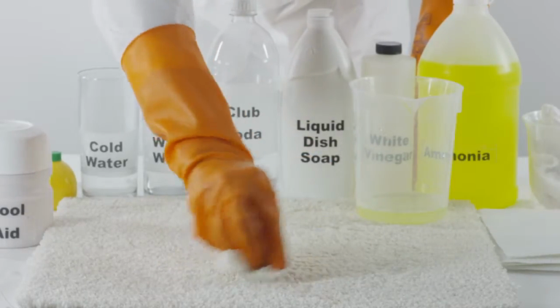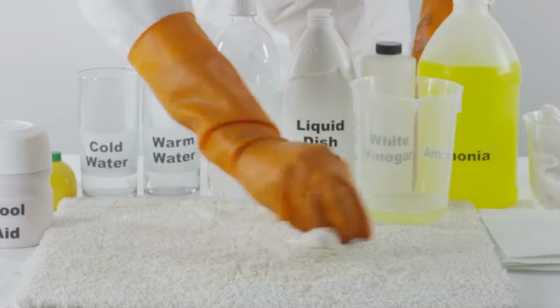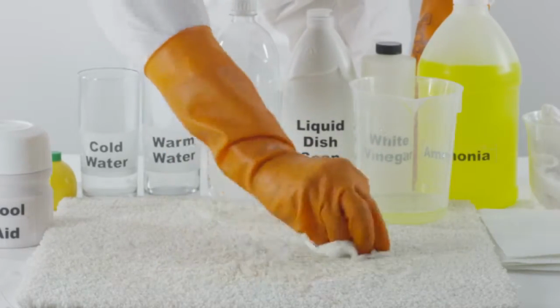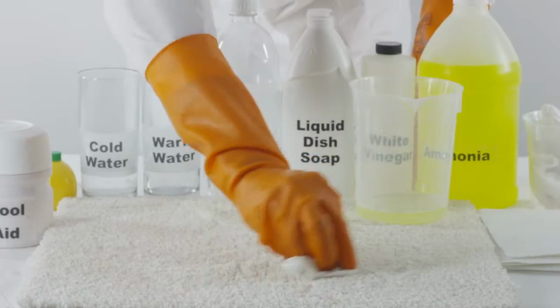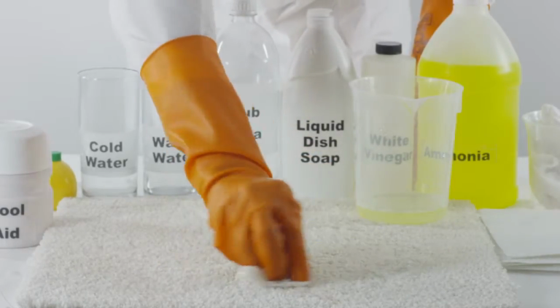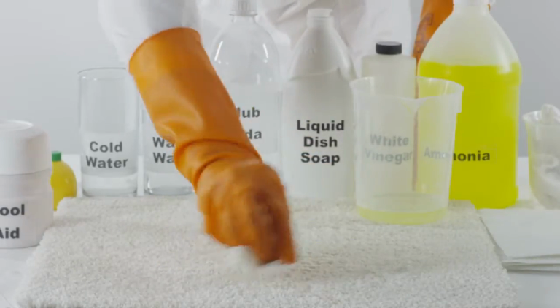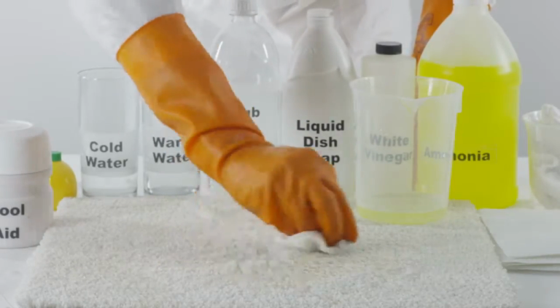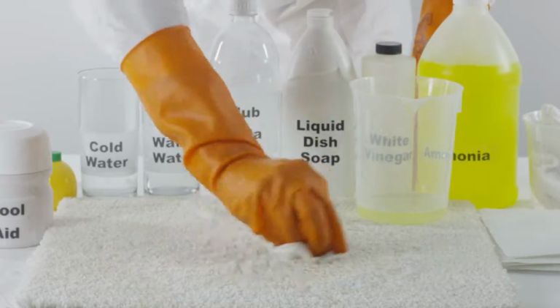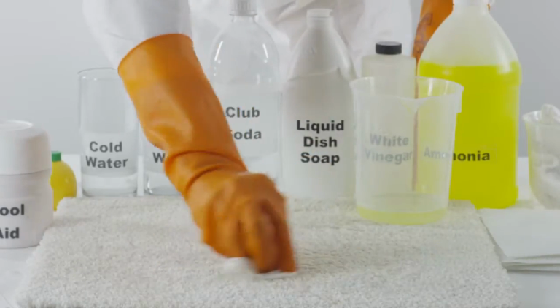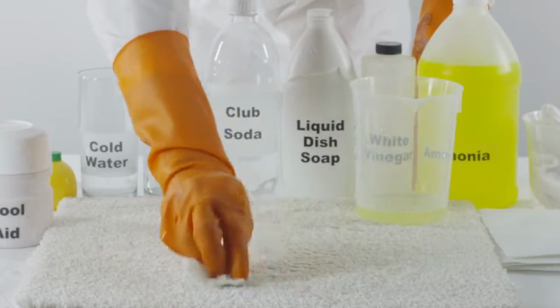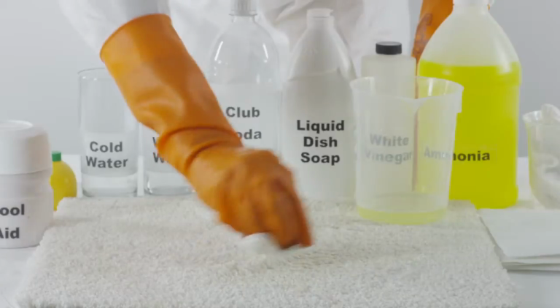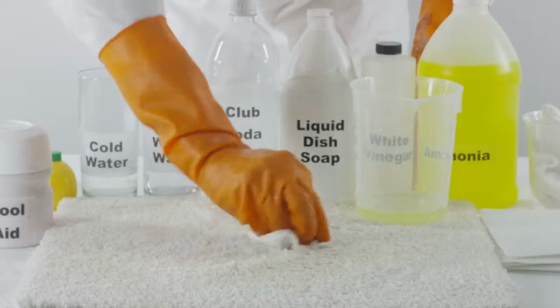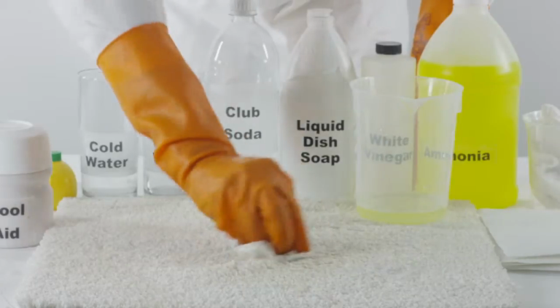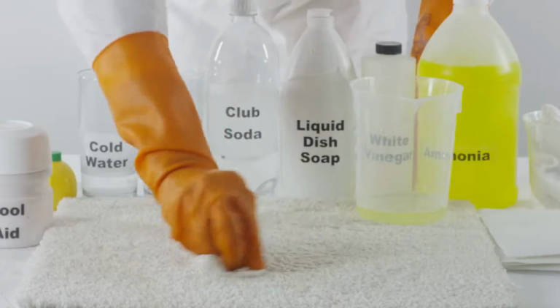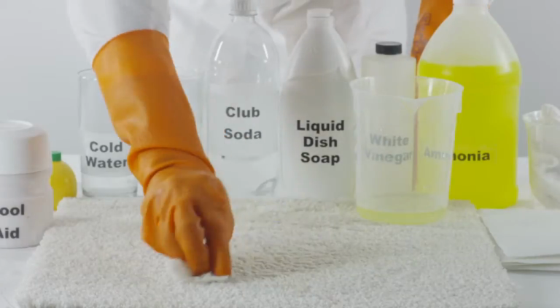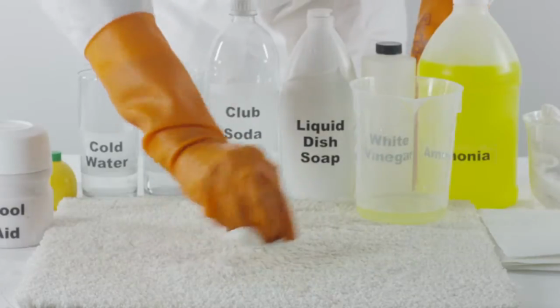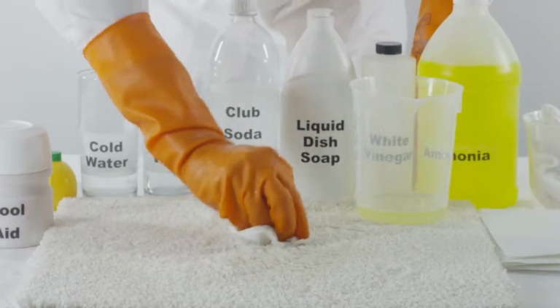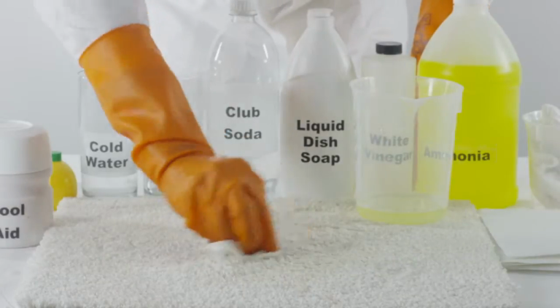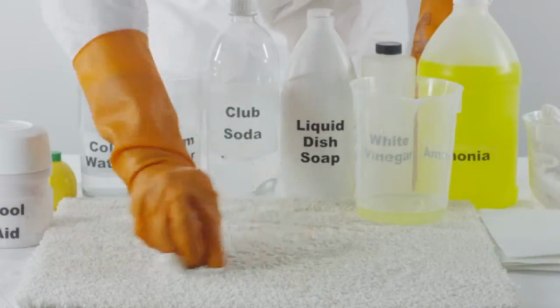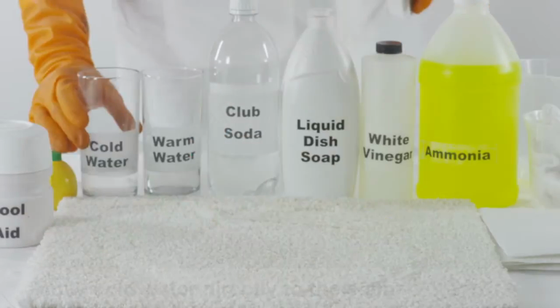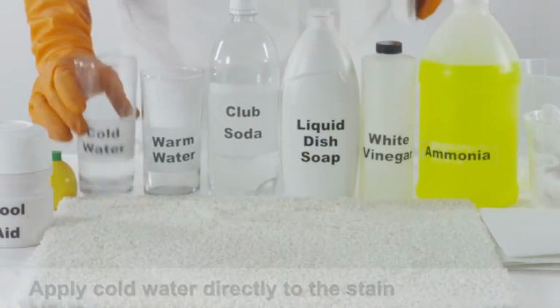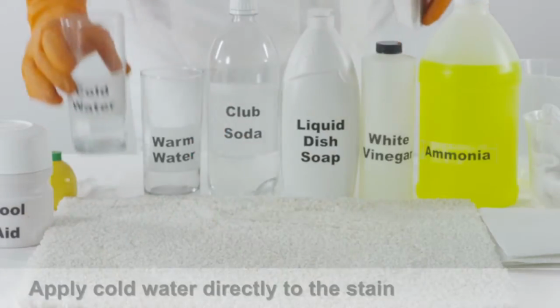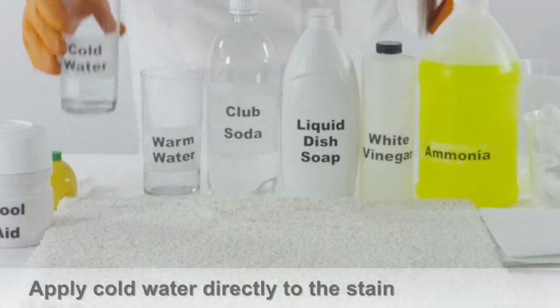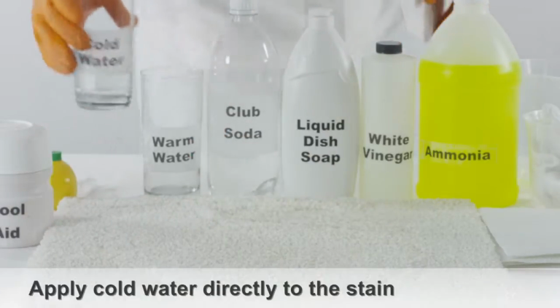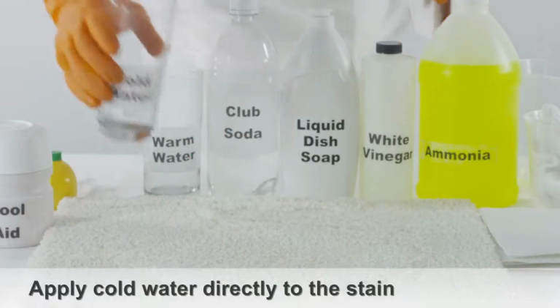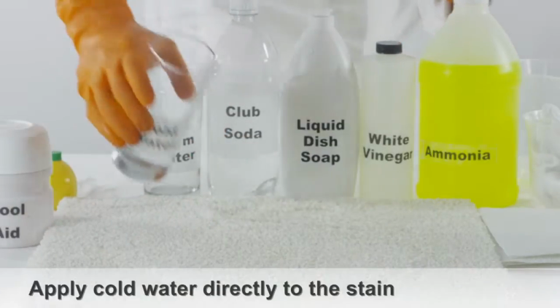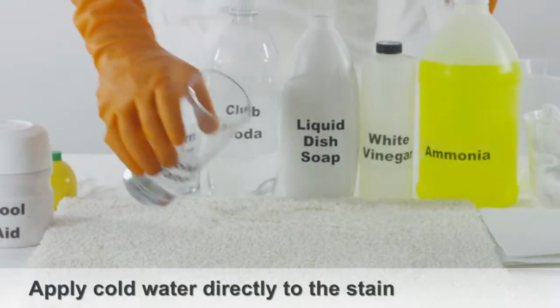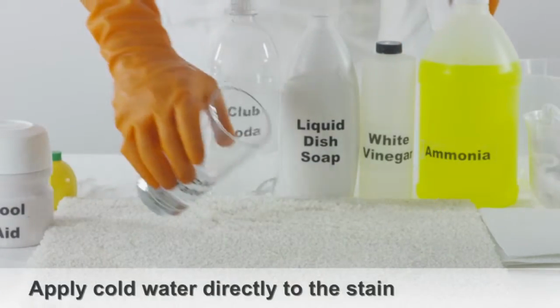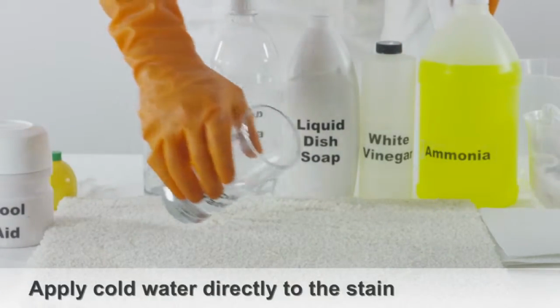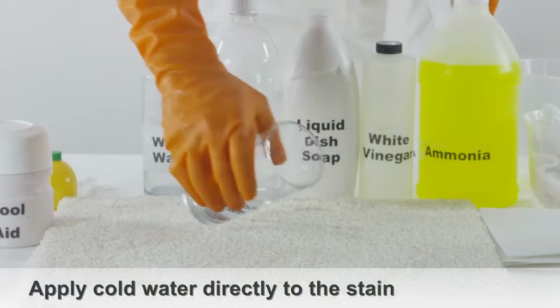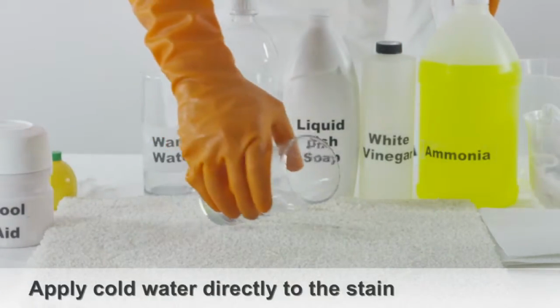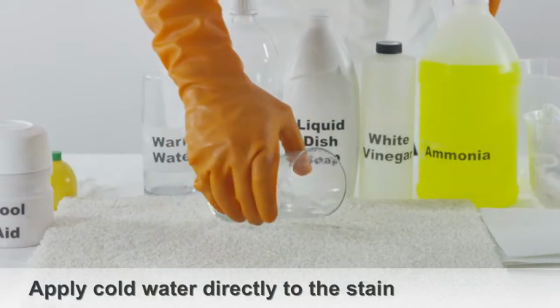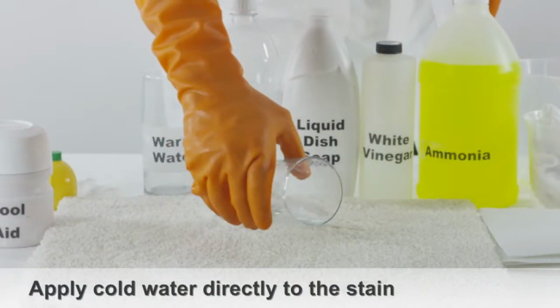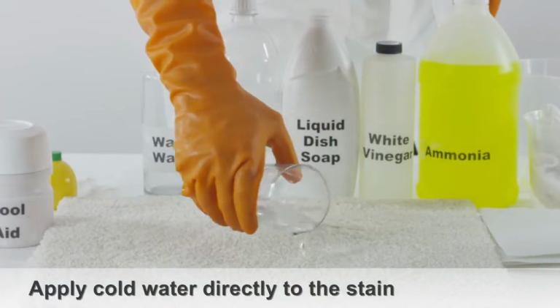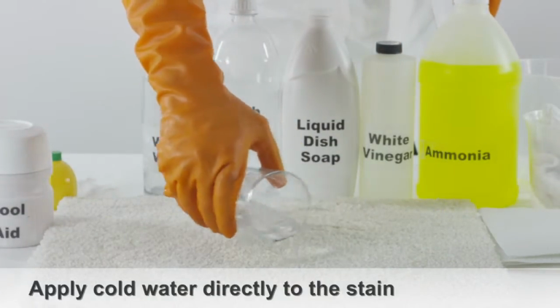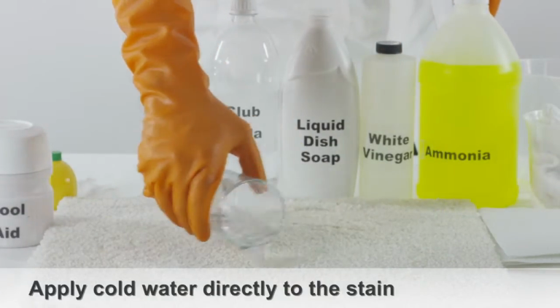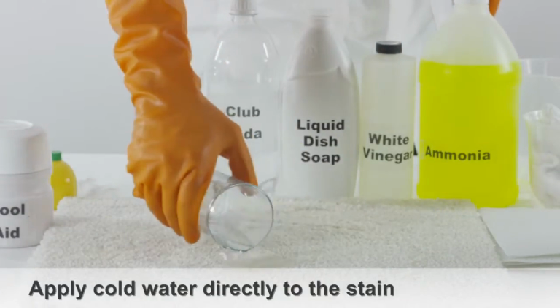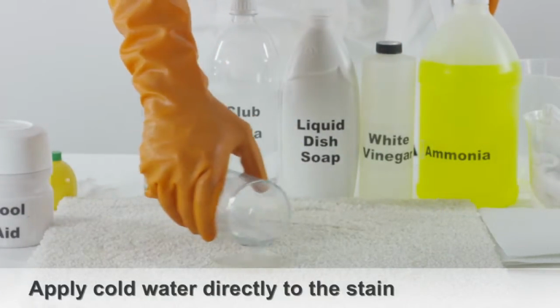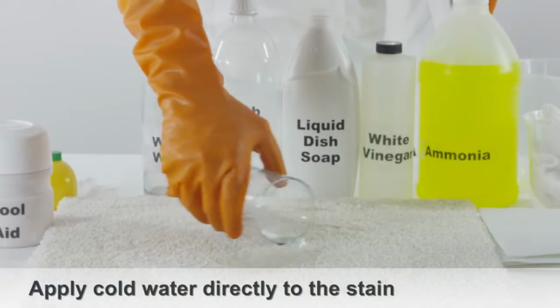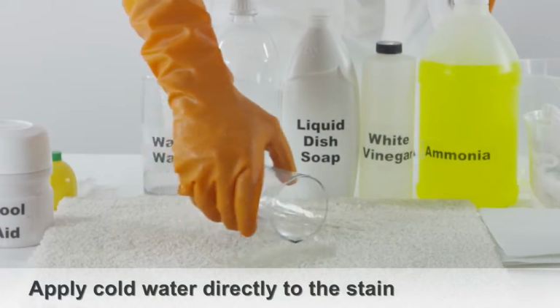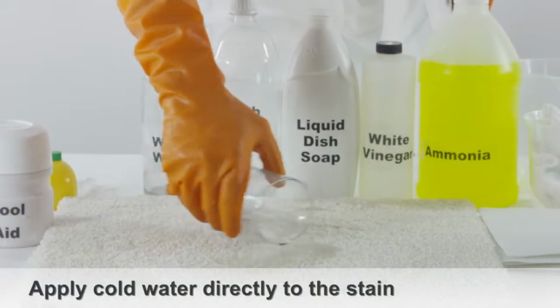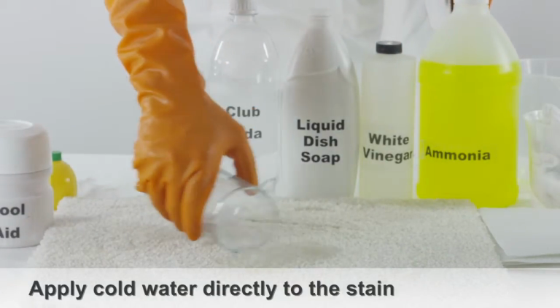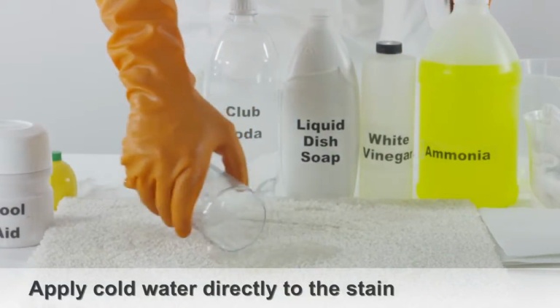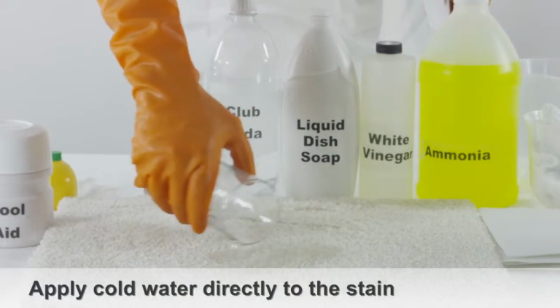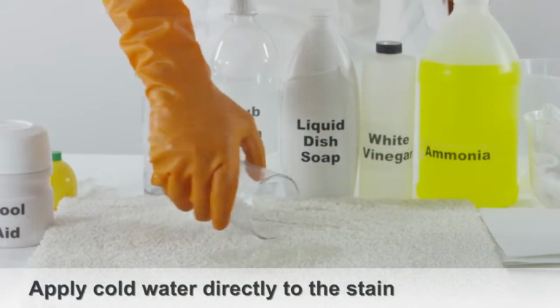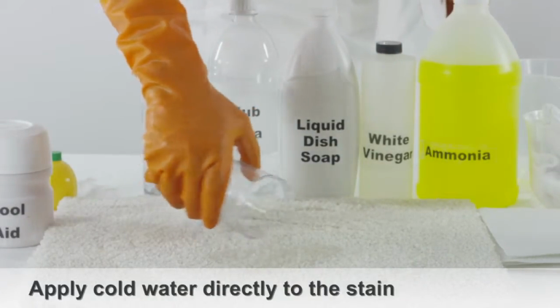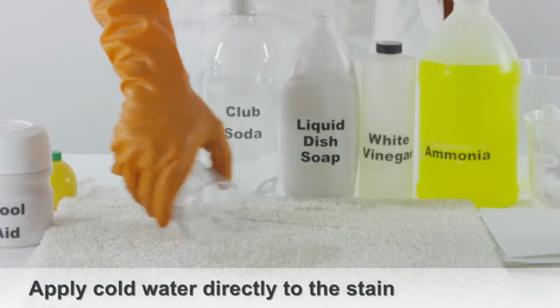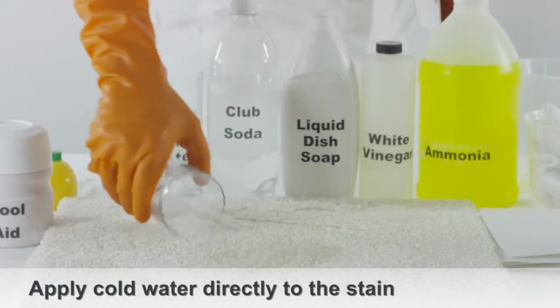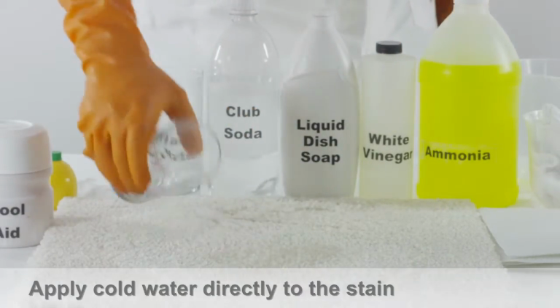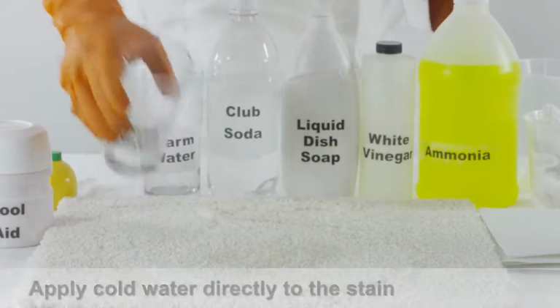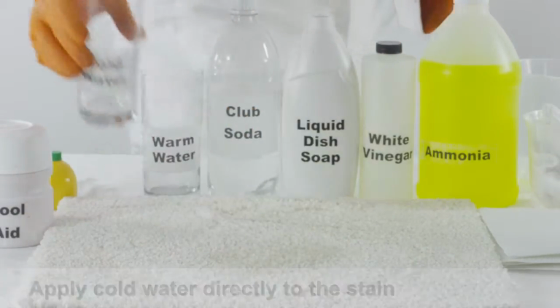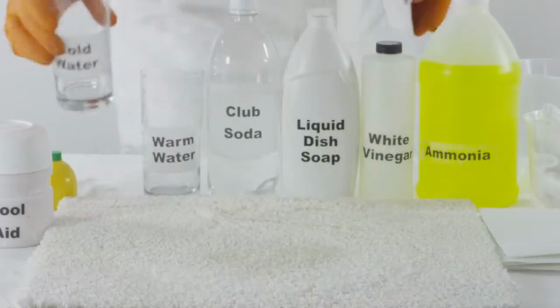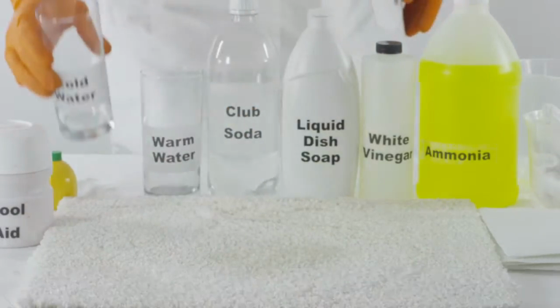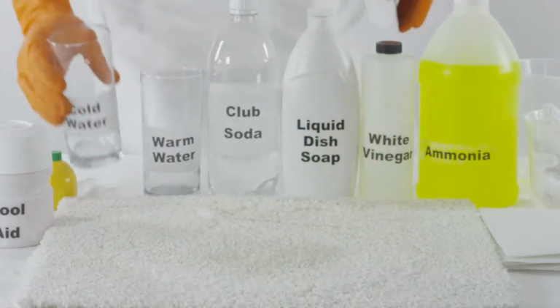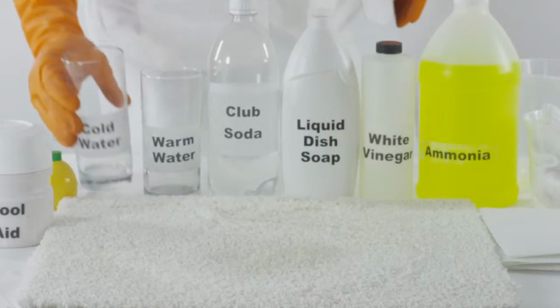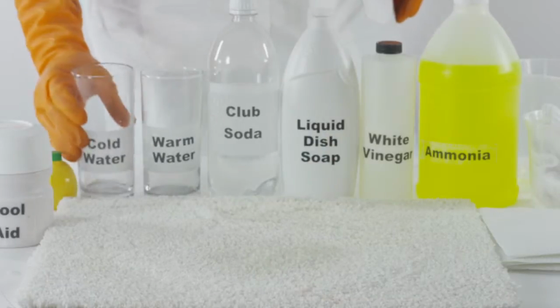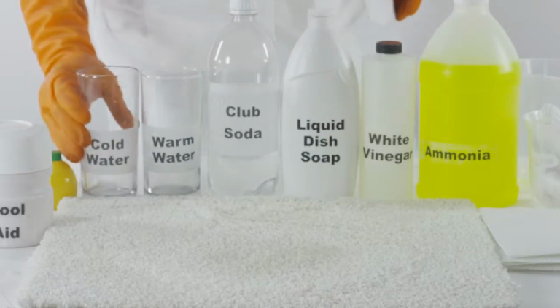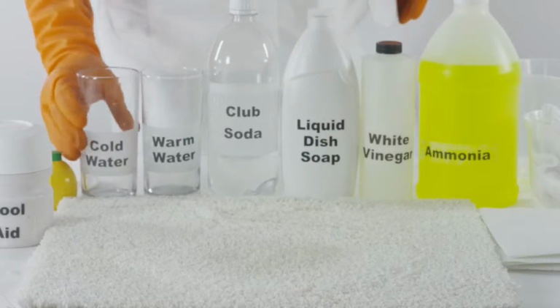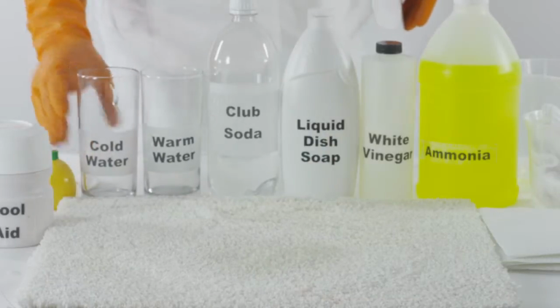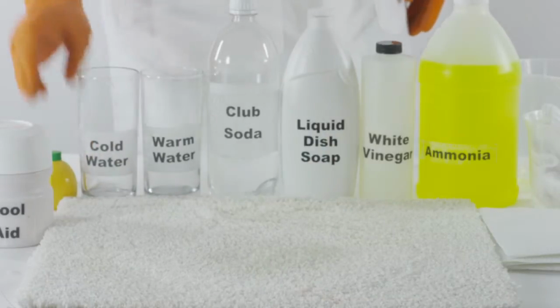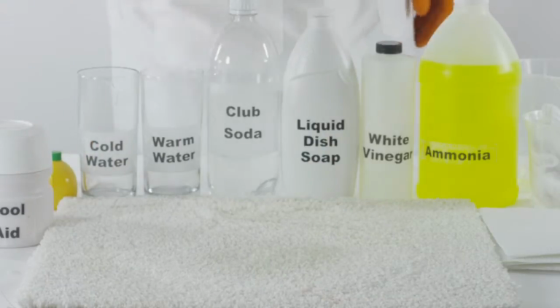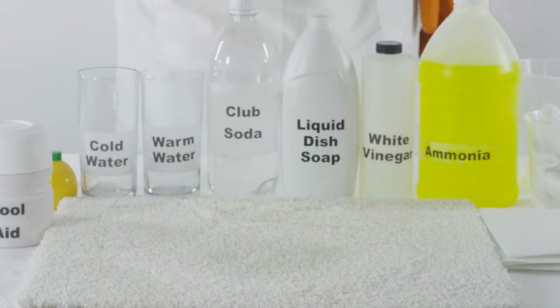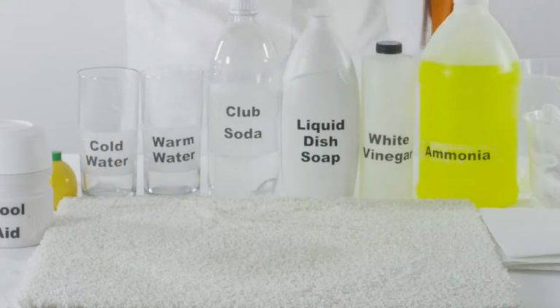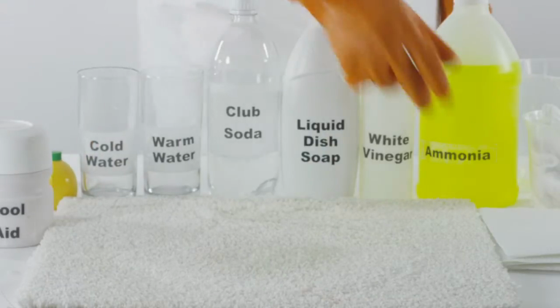Once the Kool-Aid stain is no longer visible, apply cold water directly to the stain to rinse the carpet. Blot up any remaining moisture.